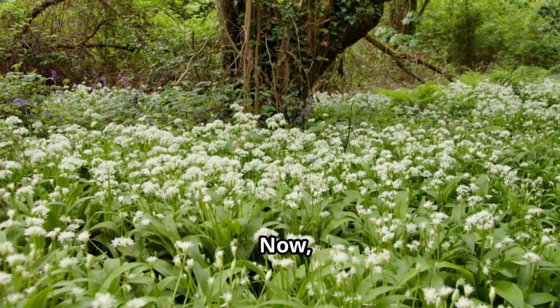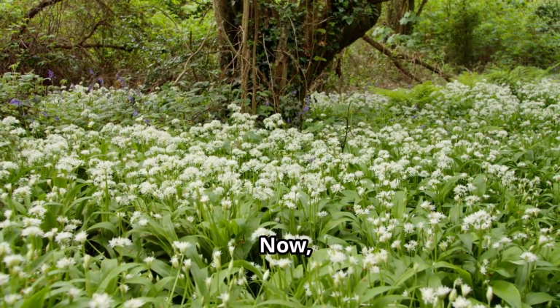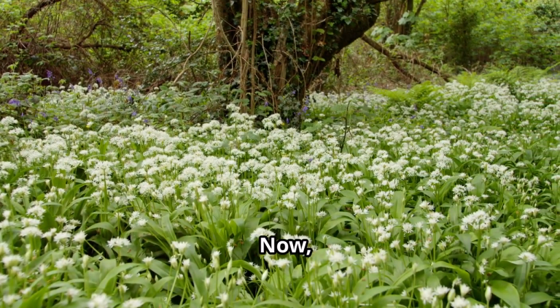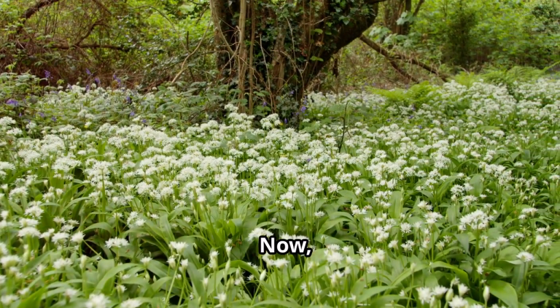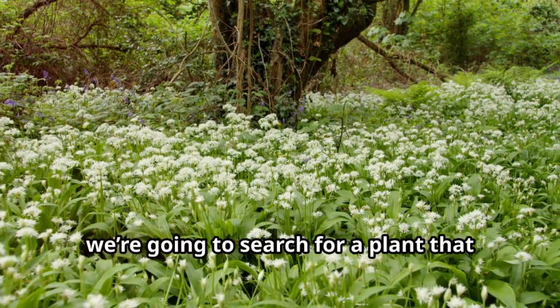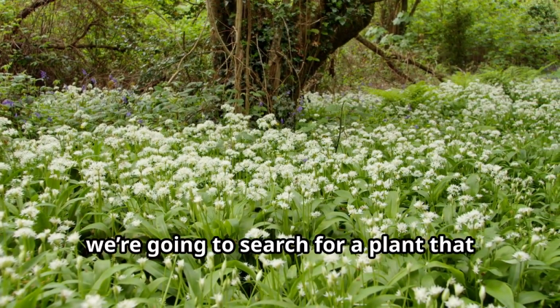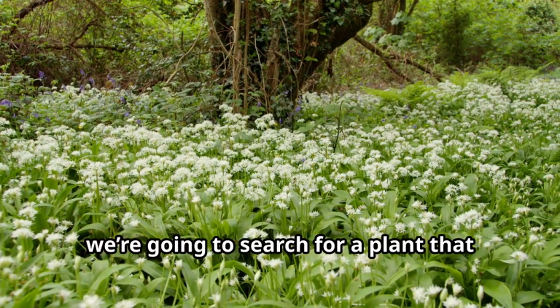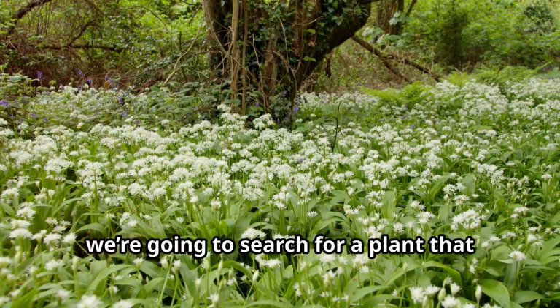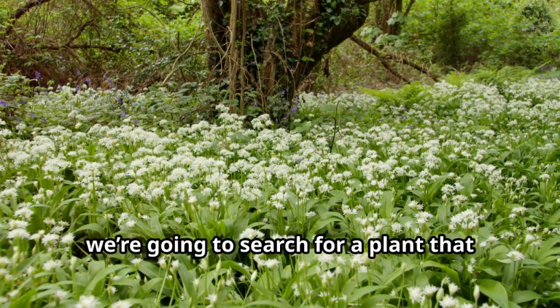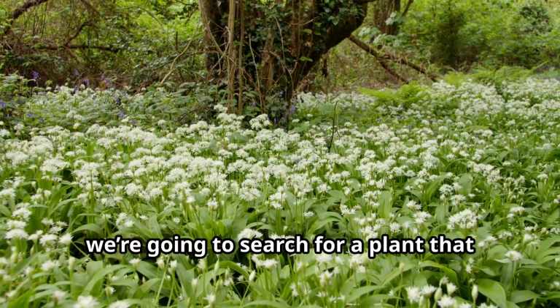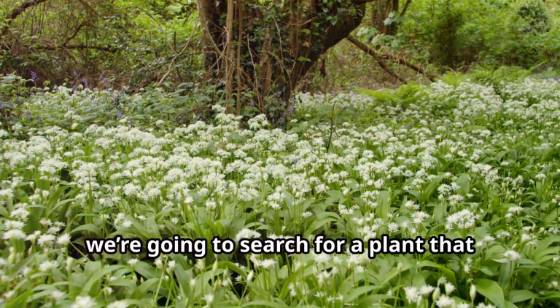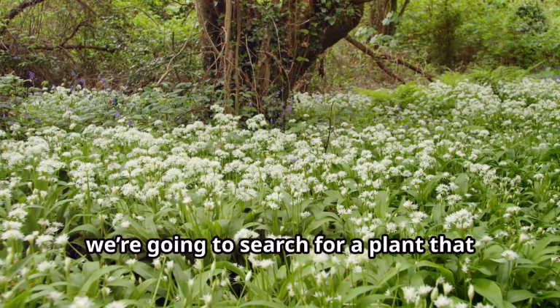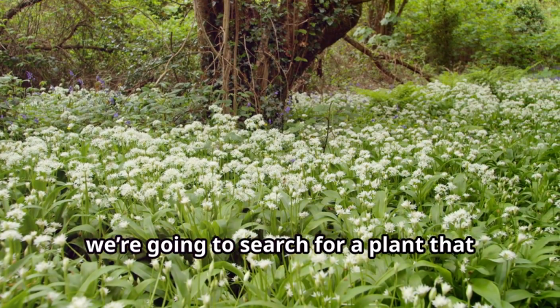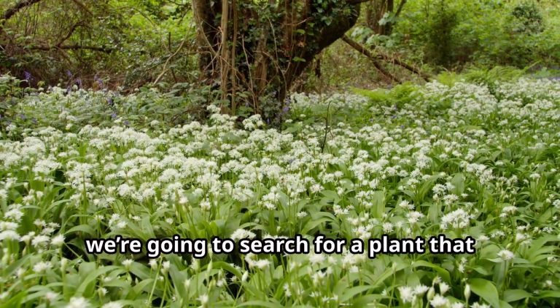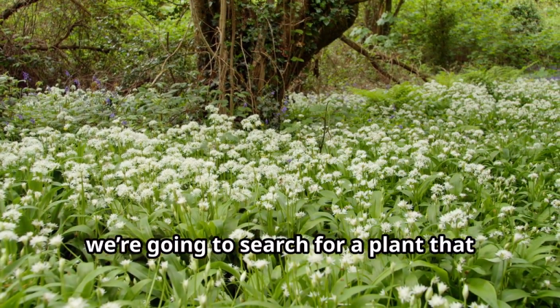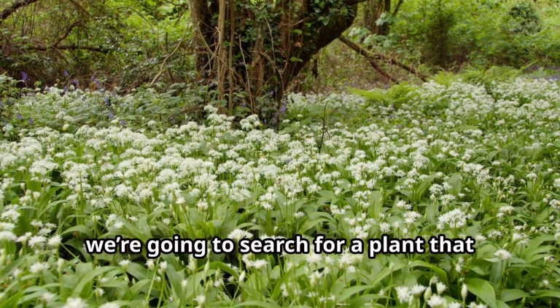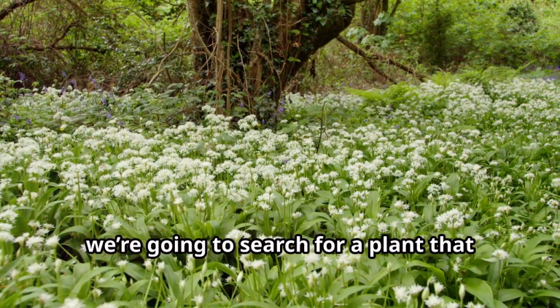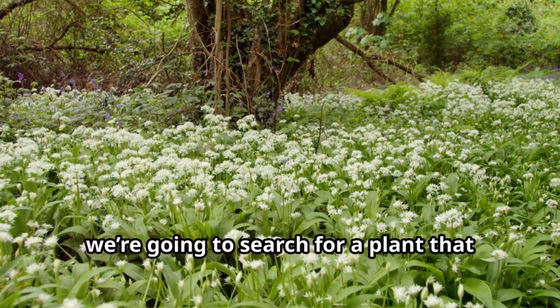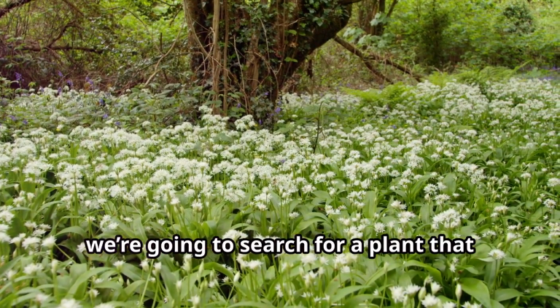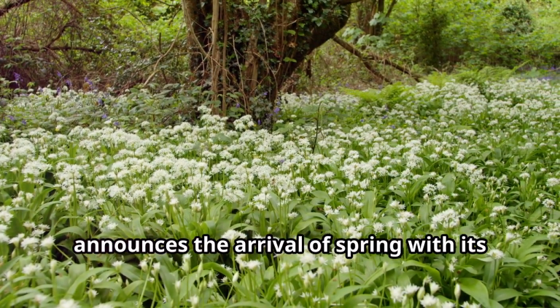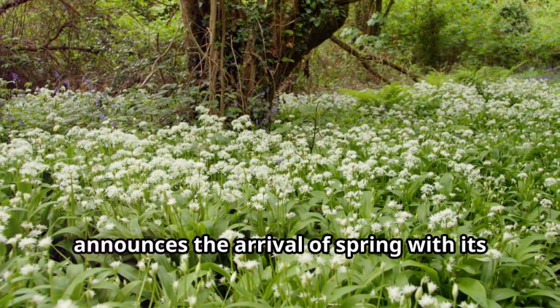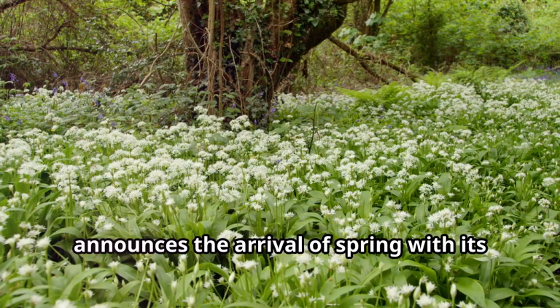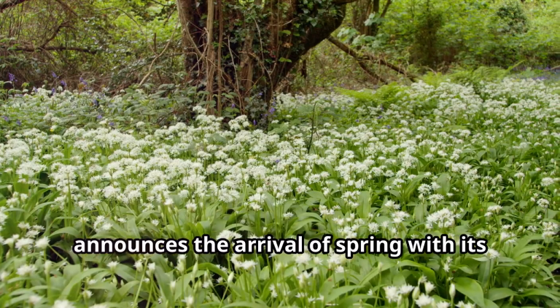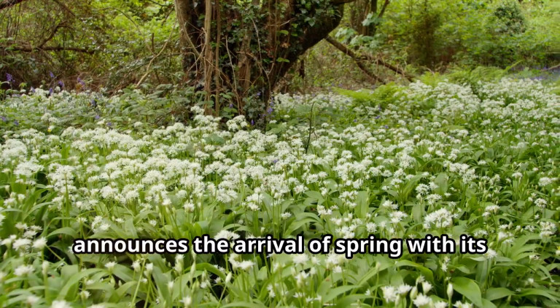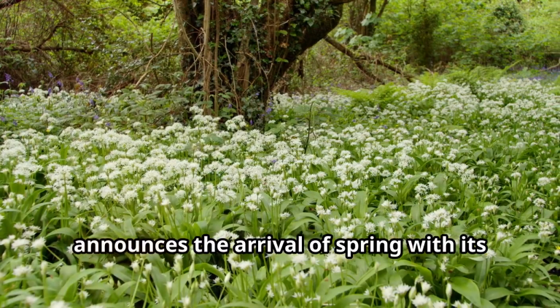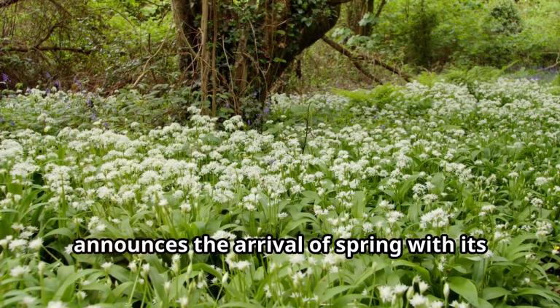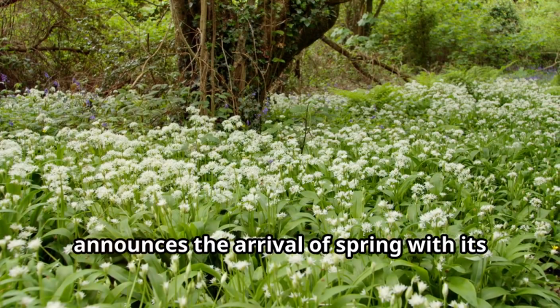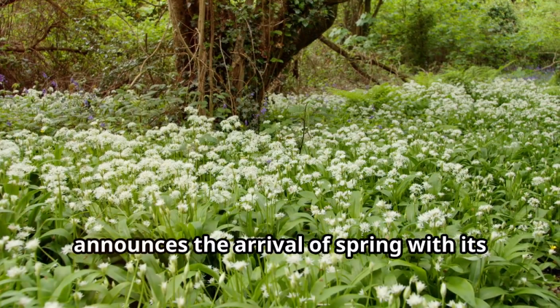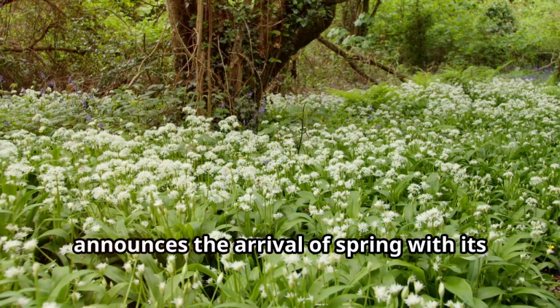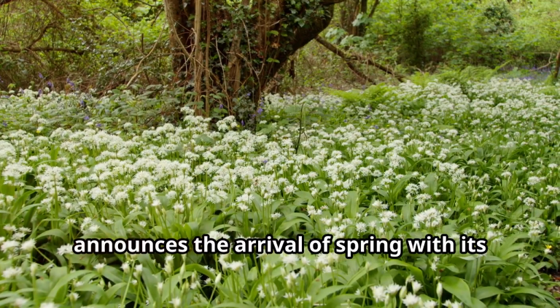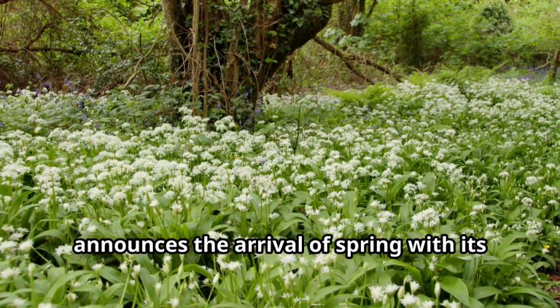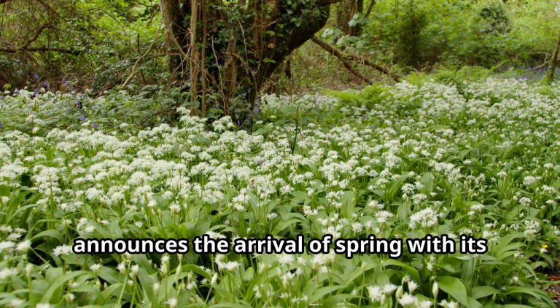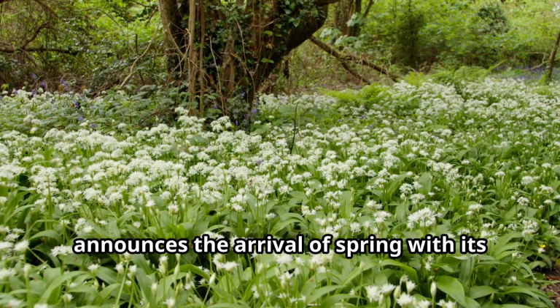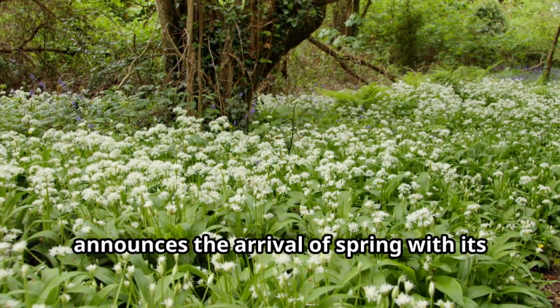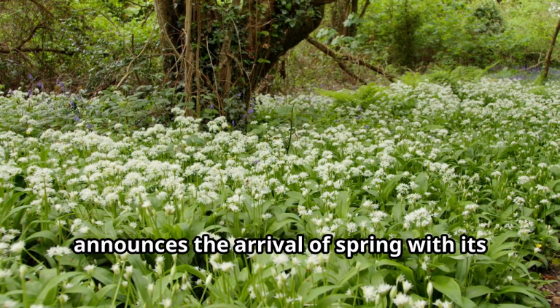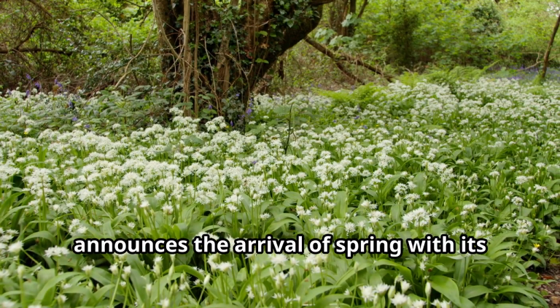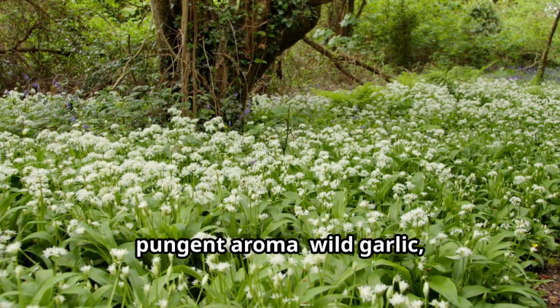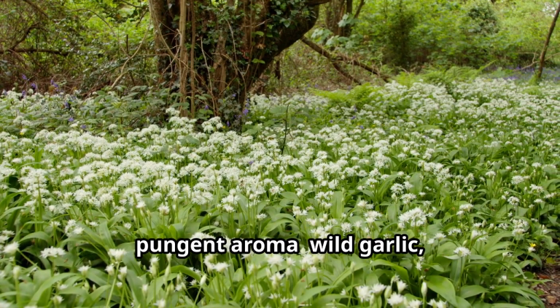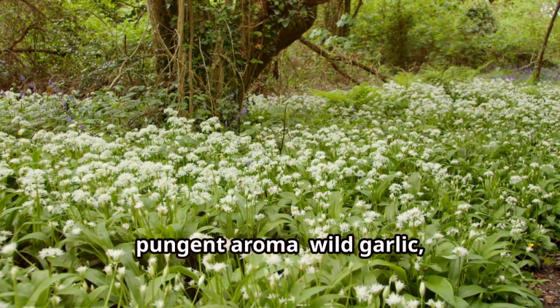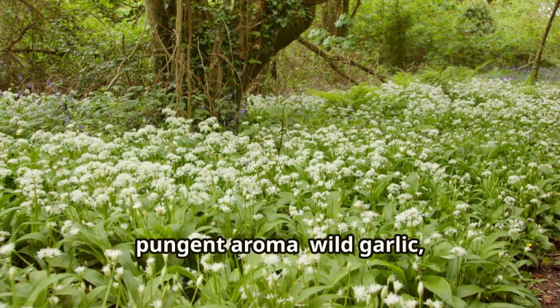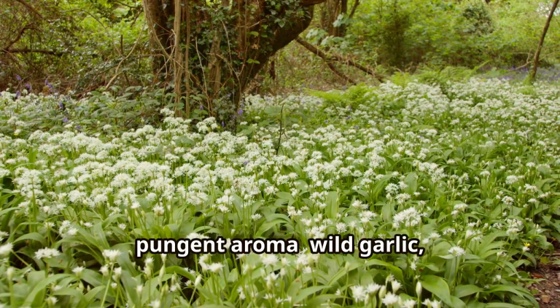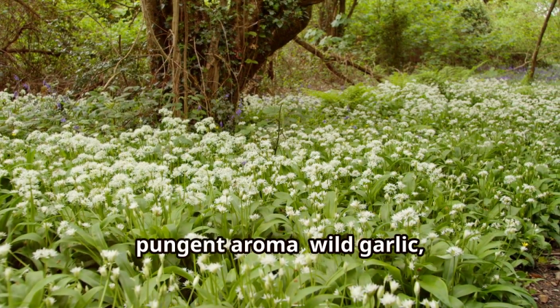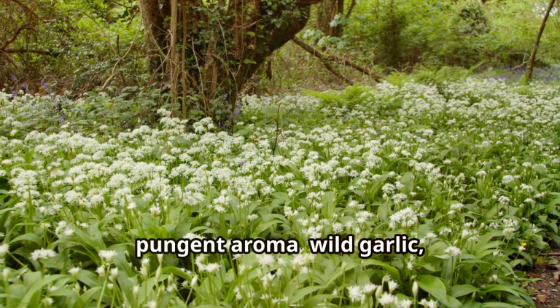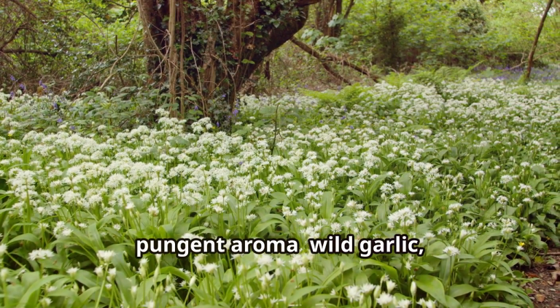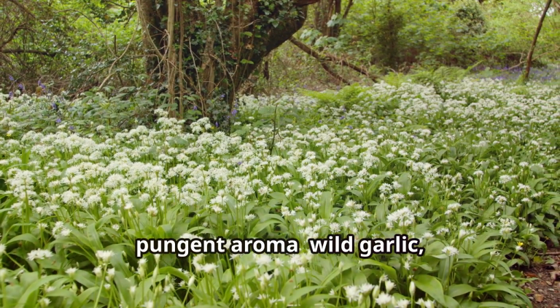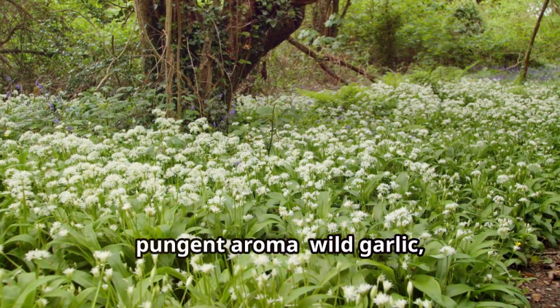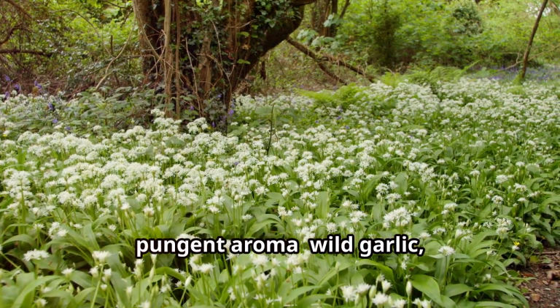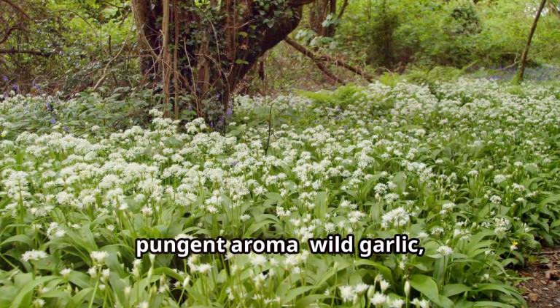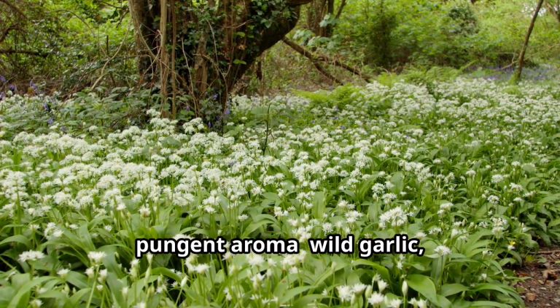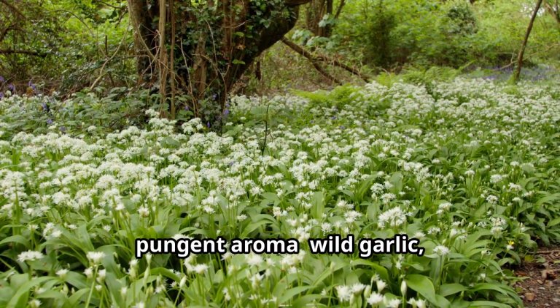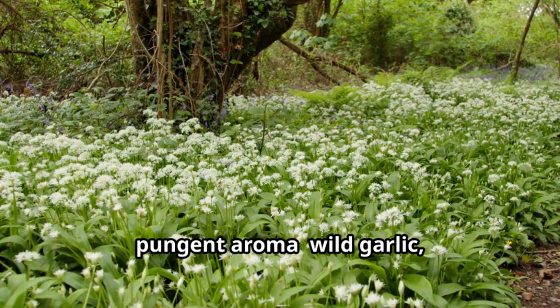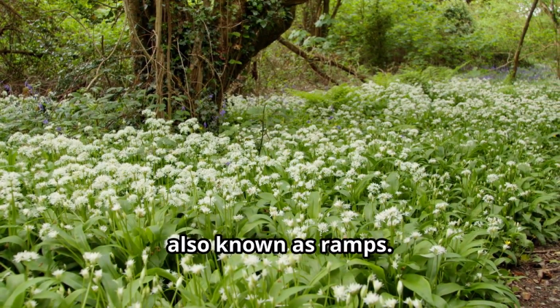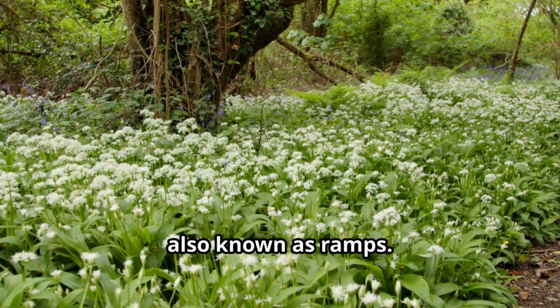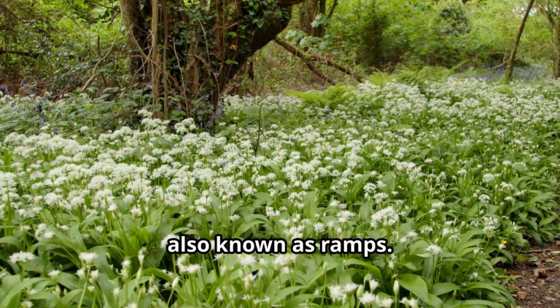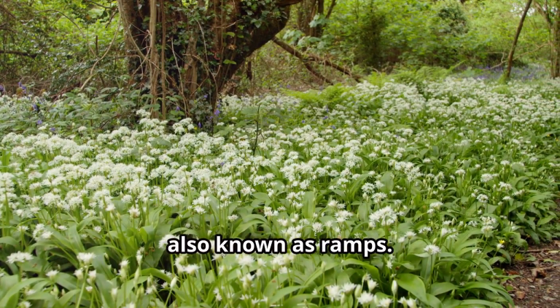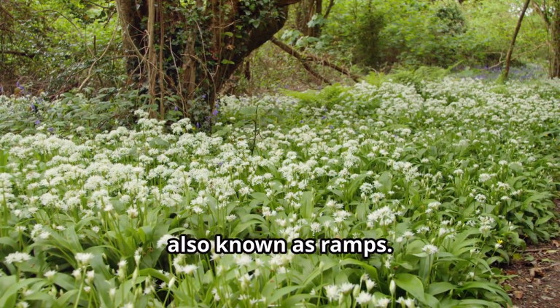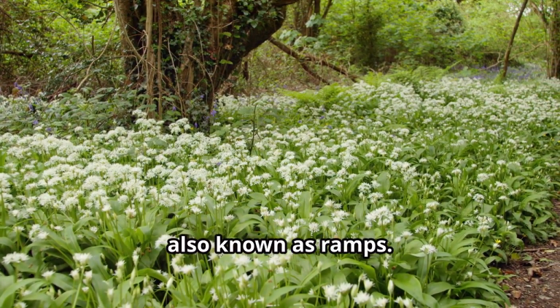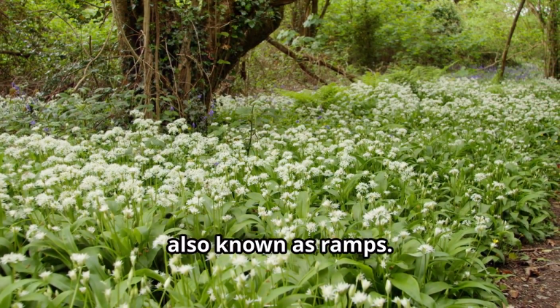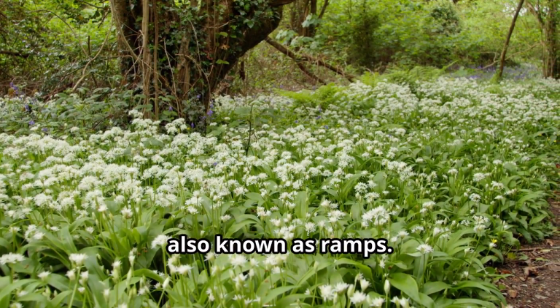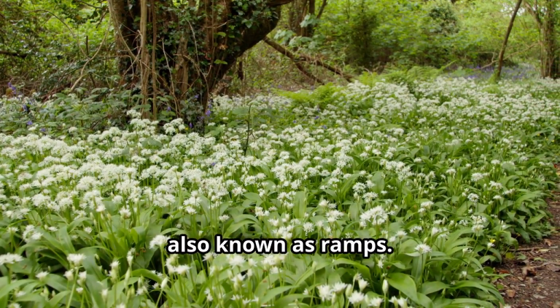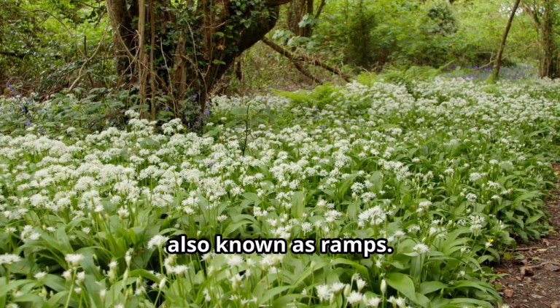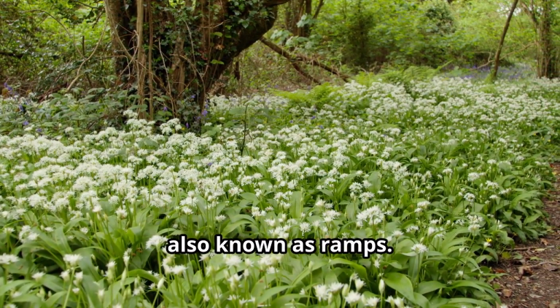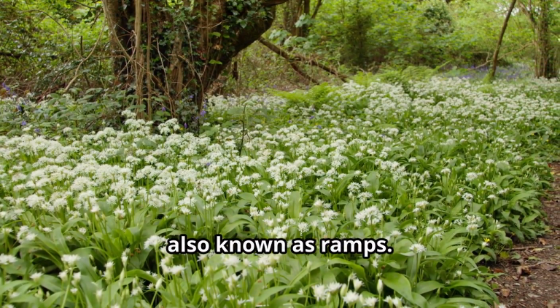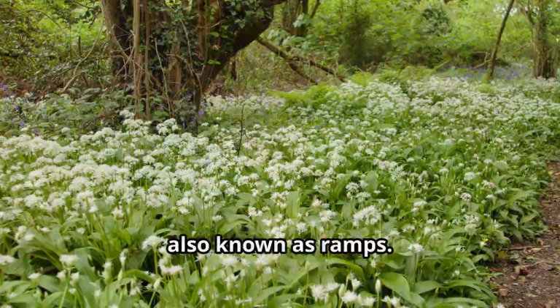Now we're going to search for a plant that announces the arrival of spring with its pungent aroma — wild garlic, also known as ramps.